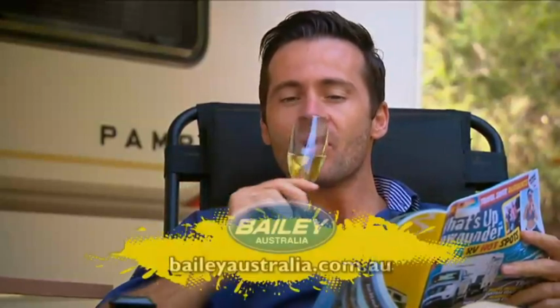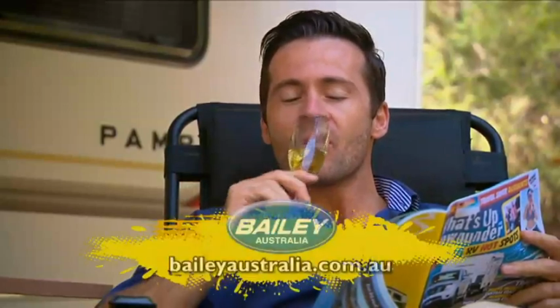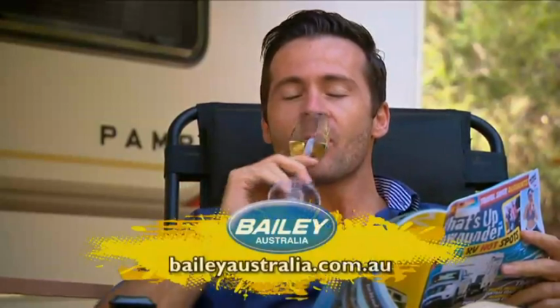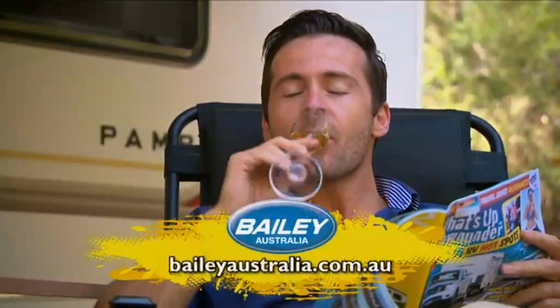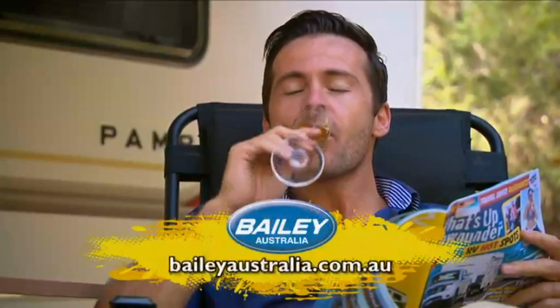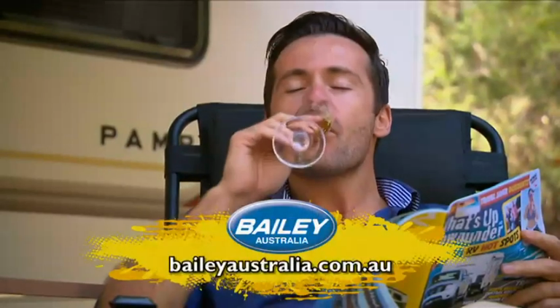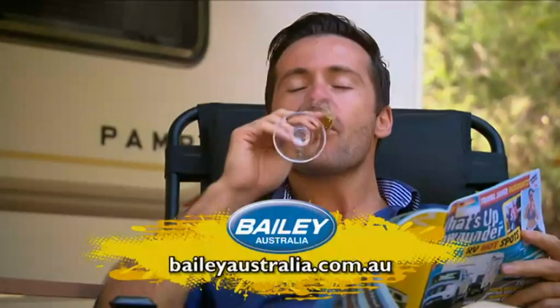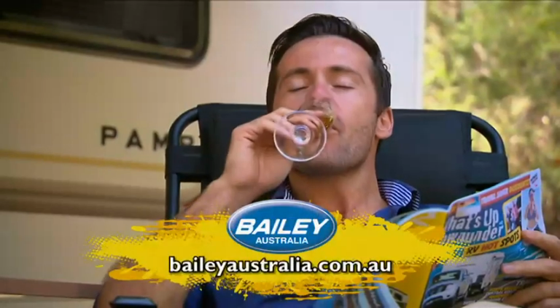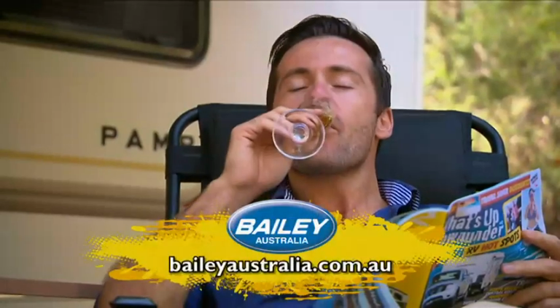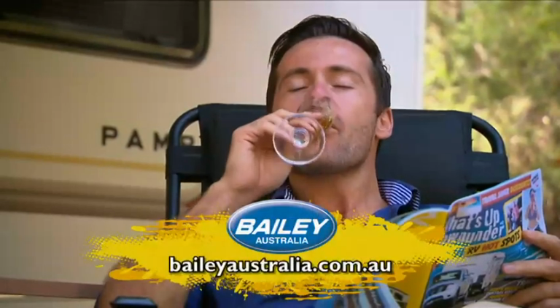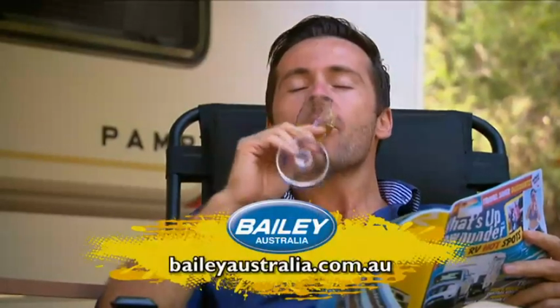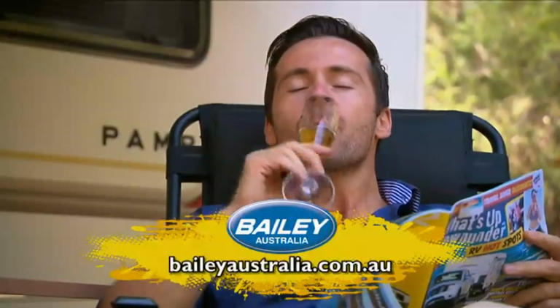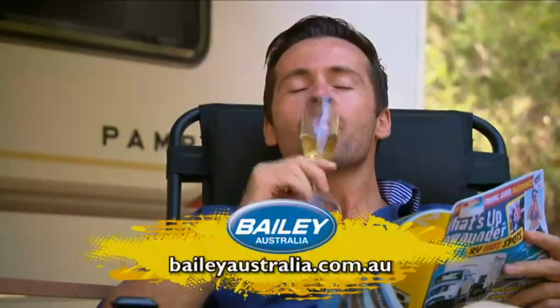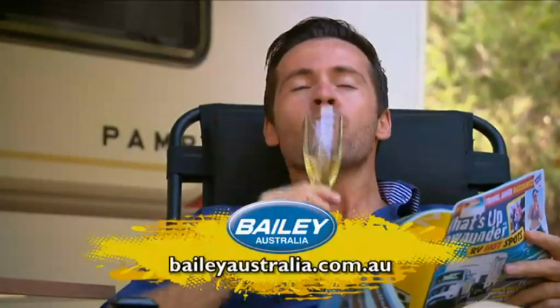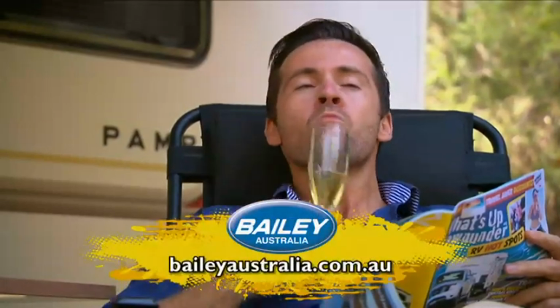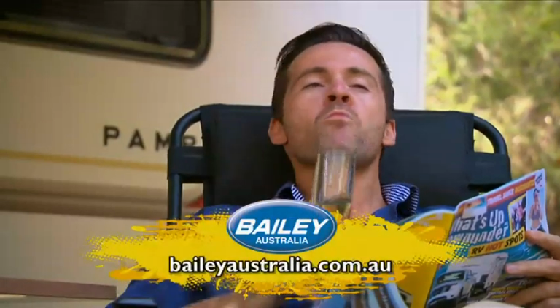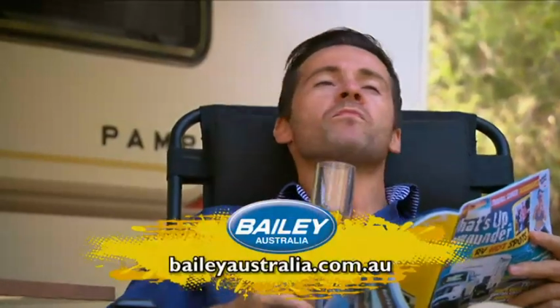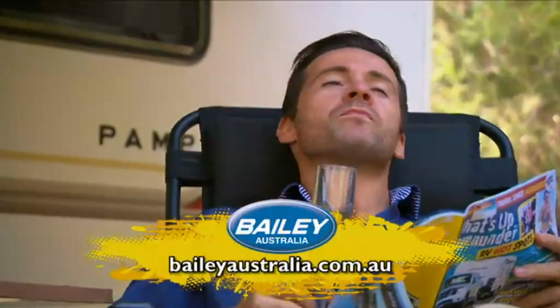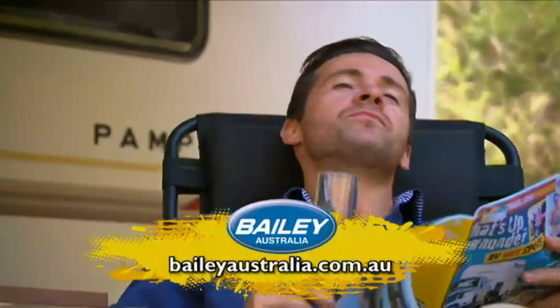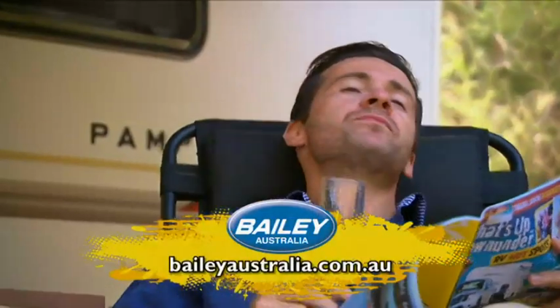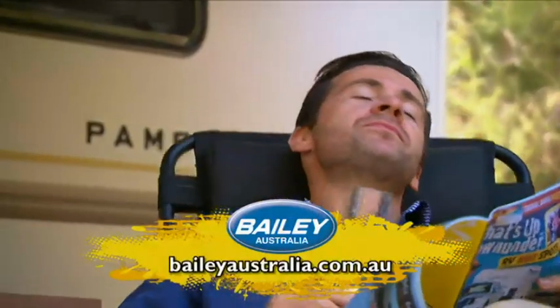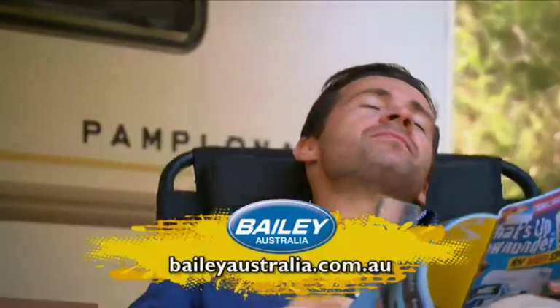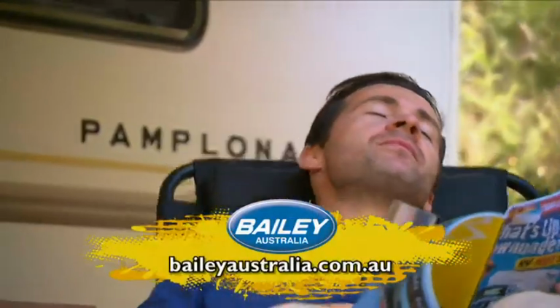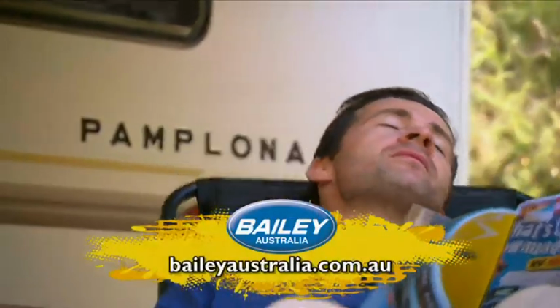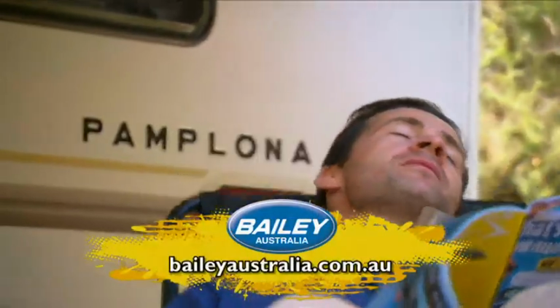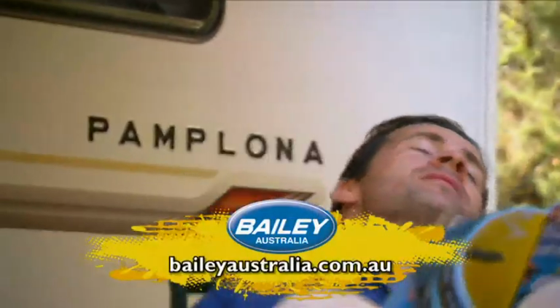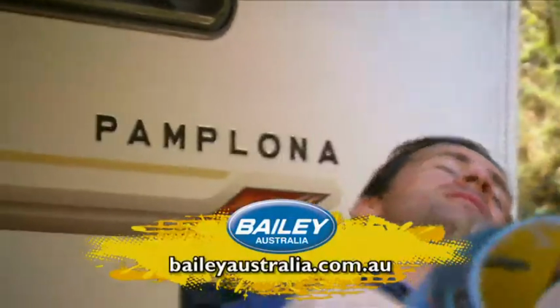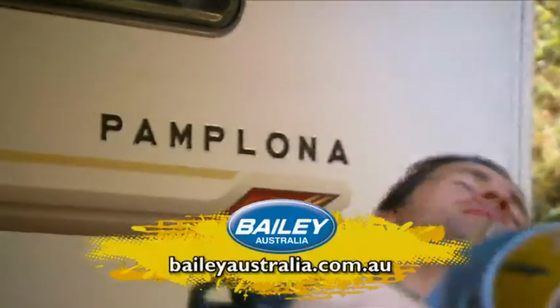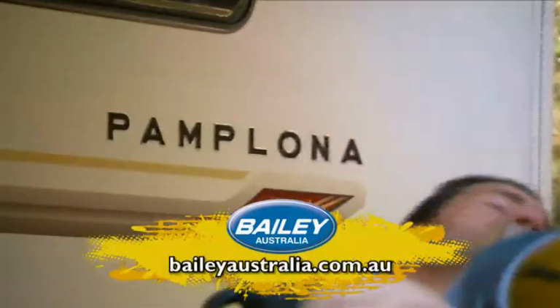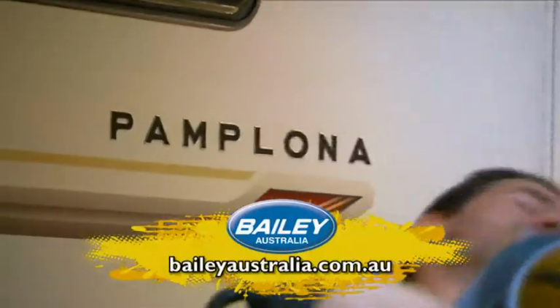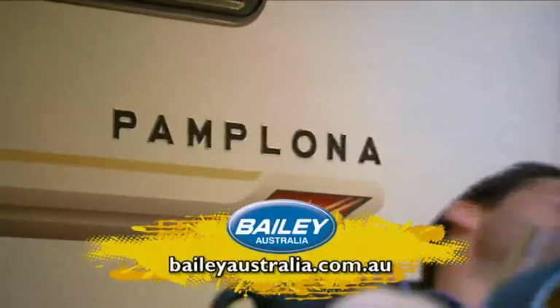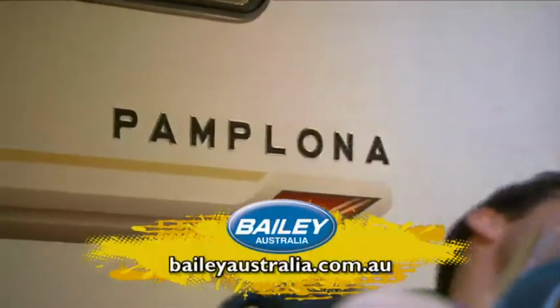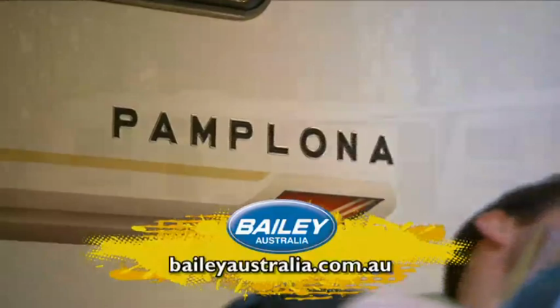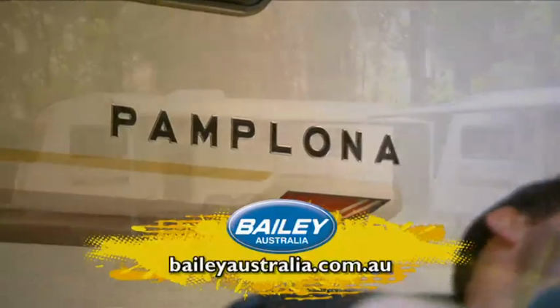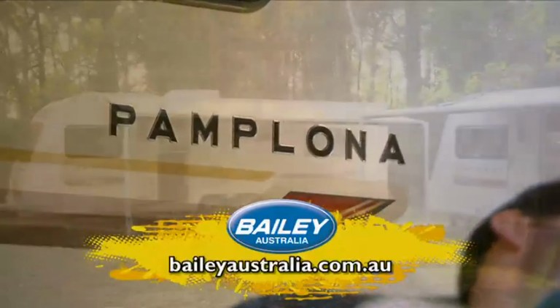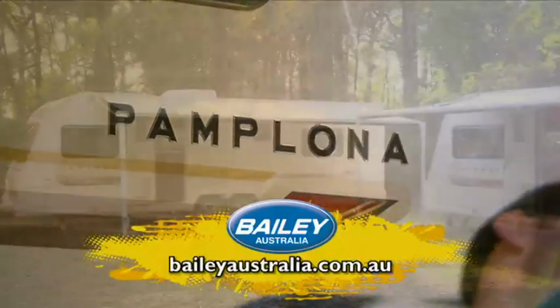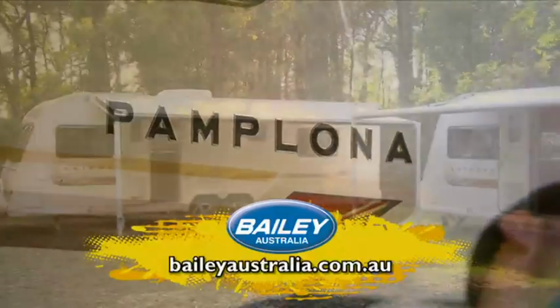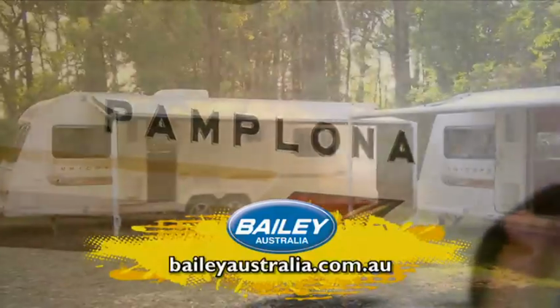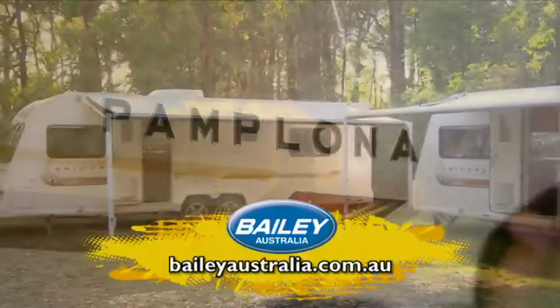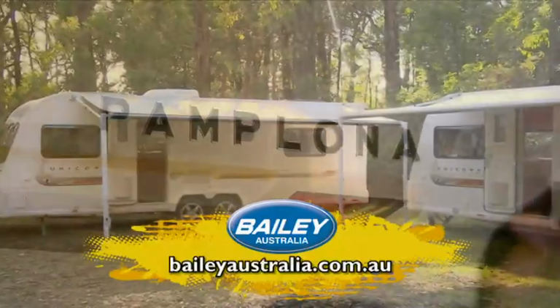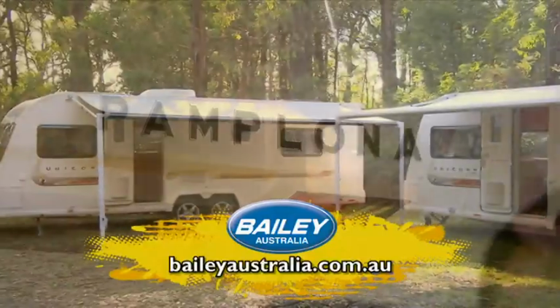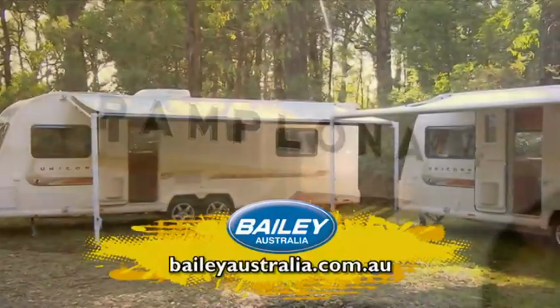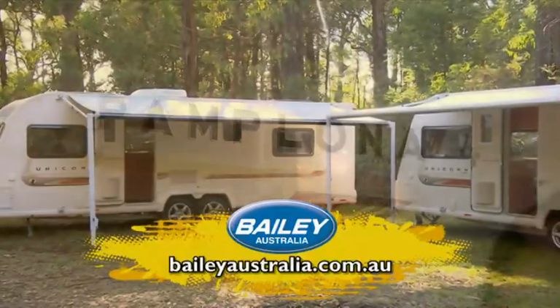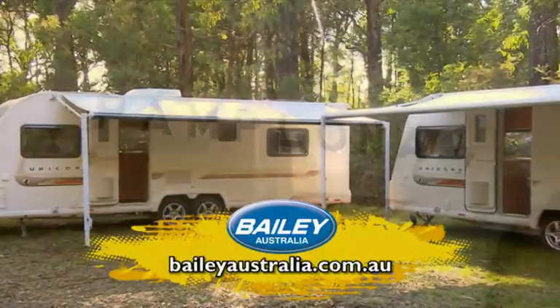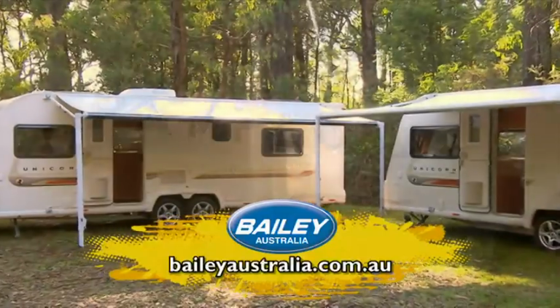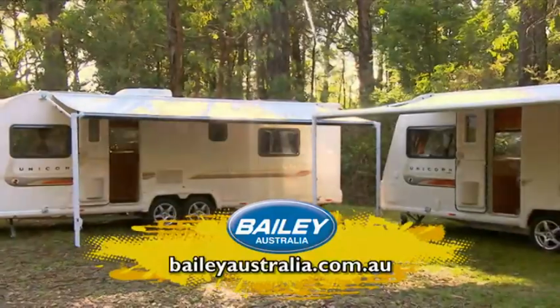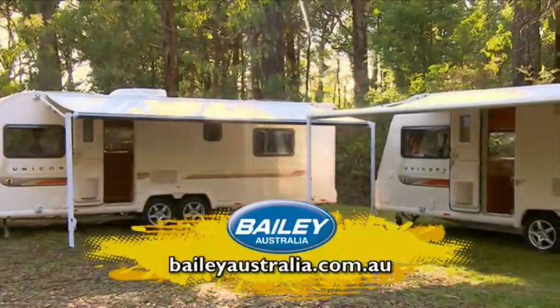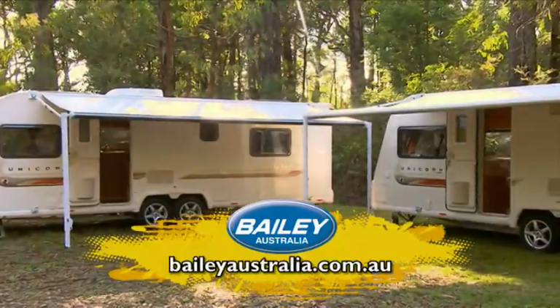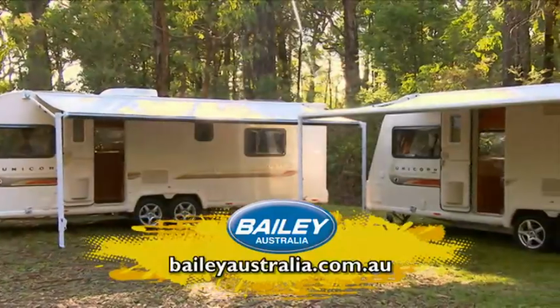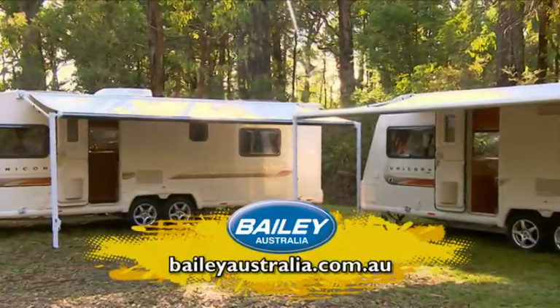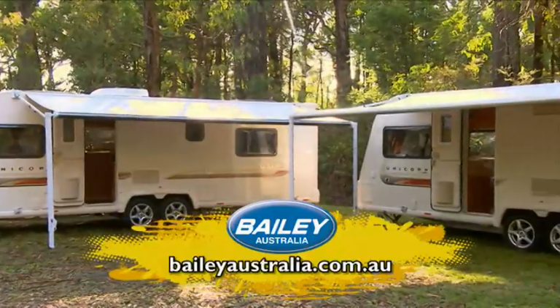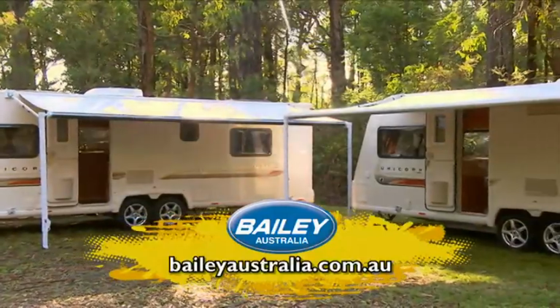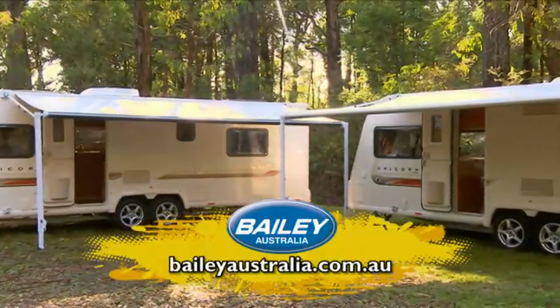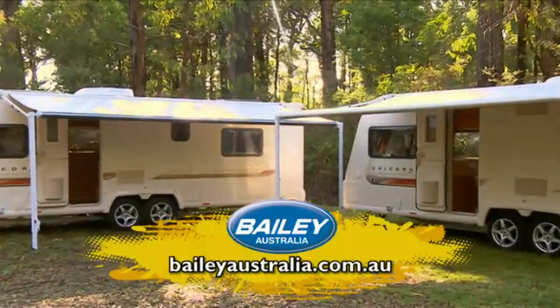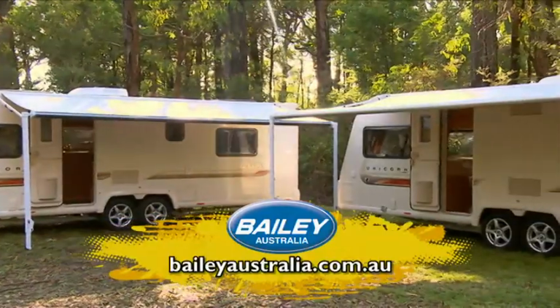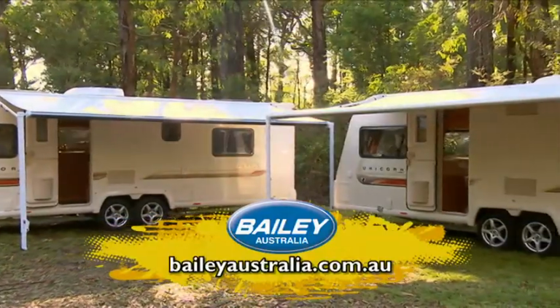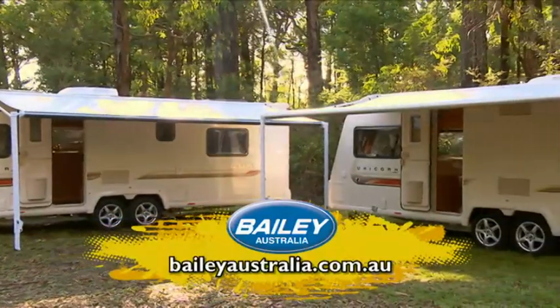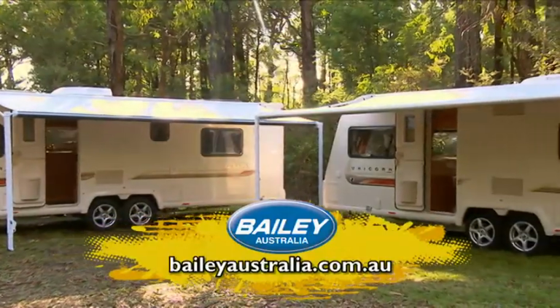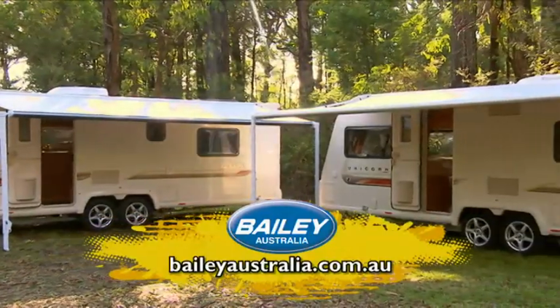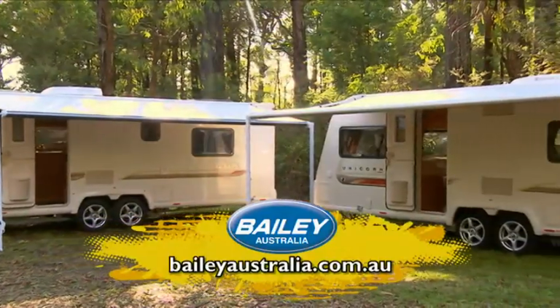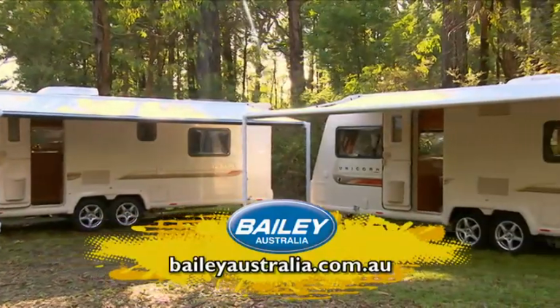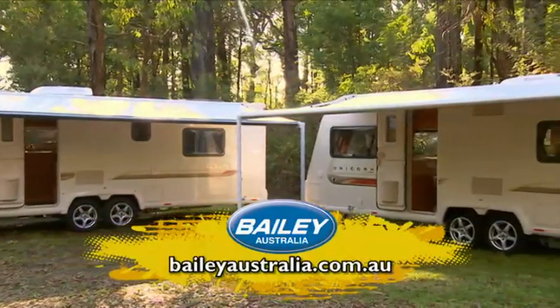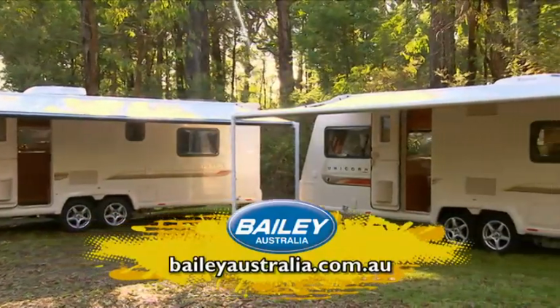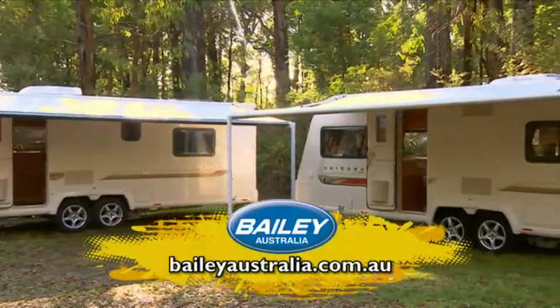For more information on the Unicorn, or any of the Bailey range of caravans, visit baileyaustralia.com.au